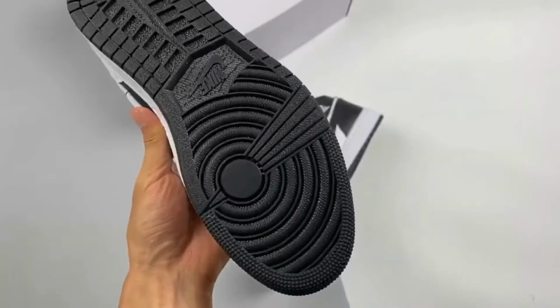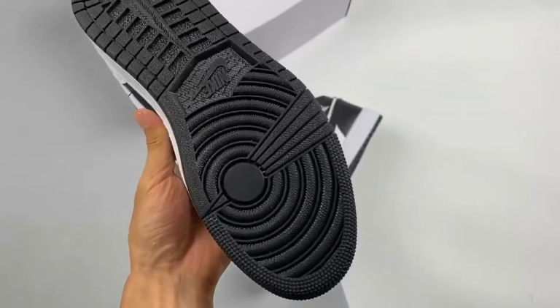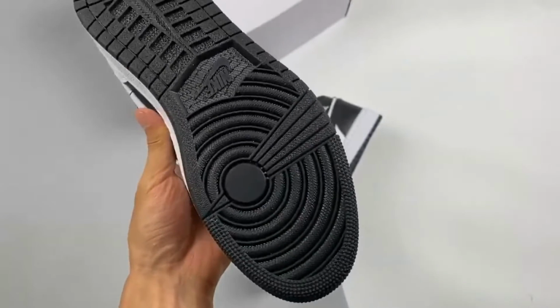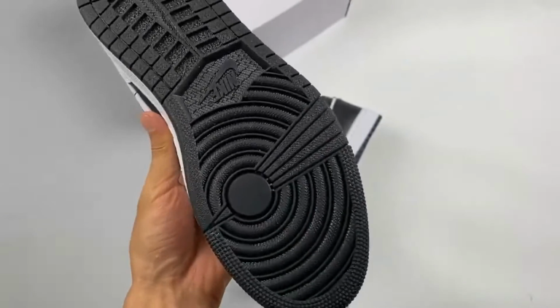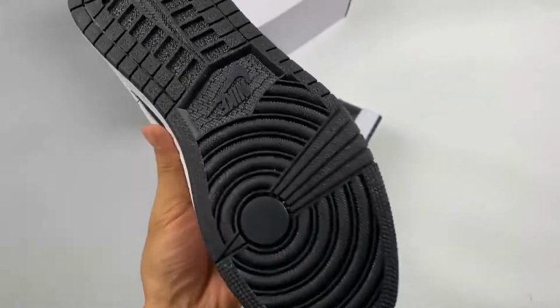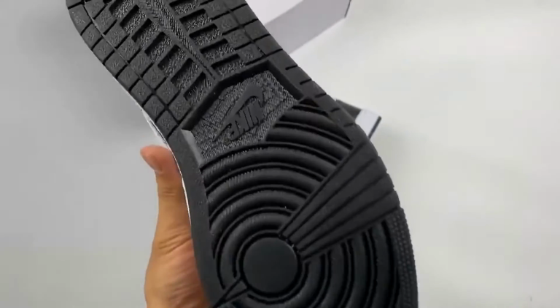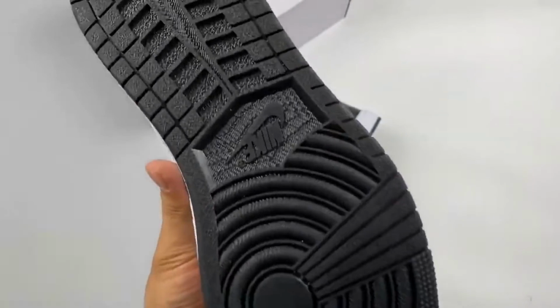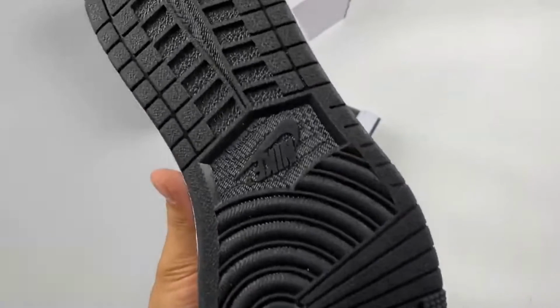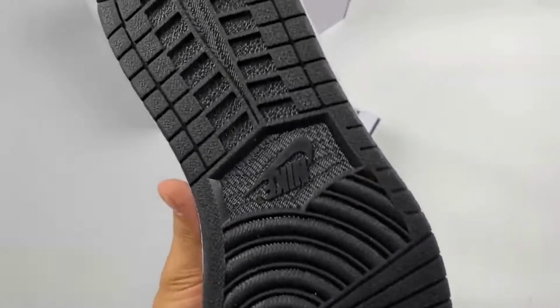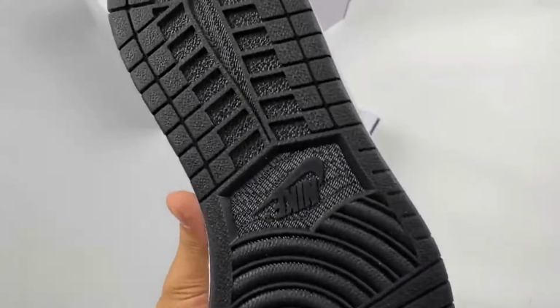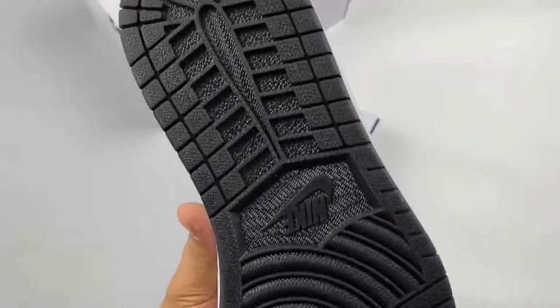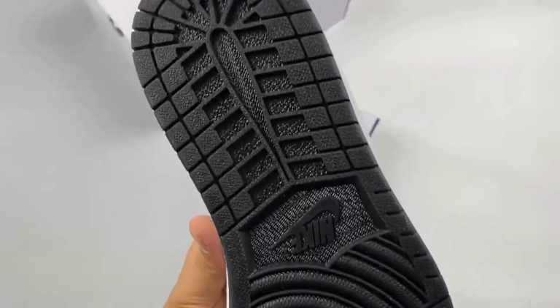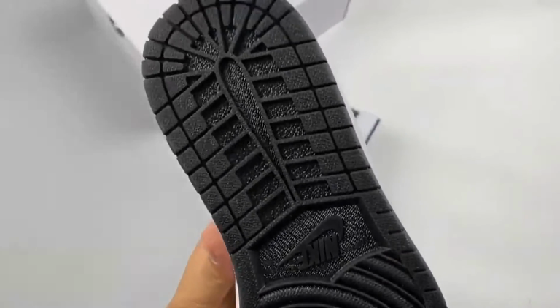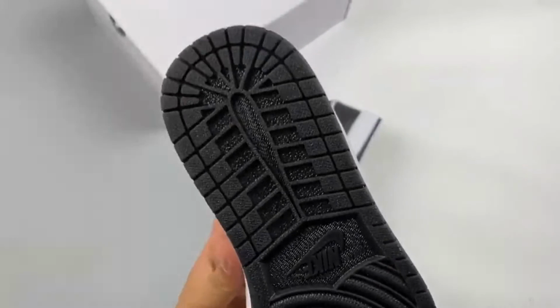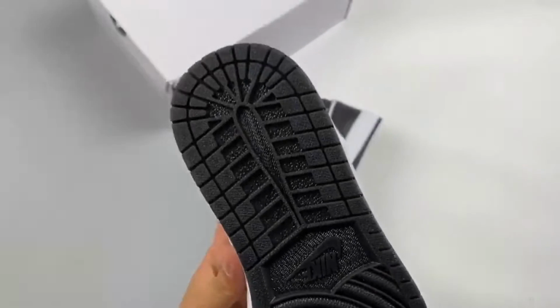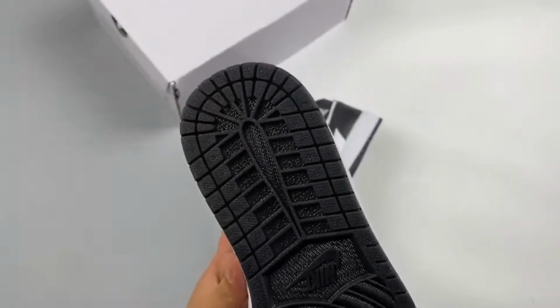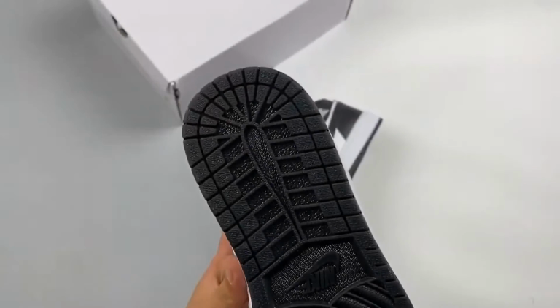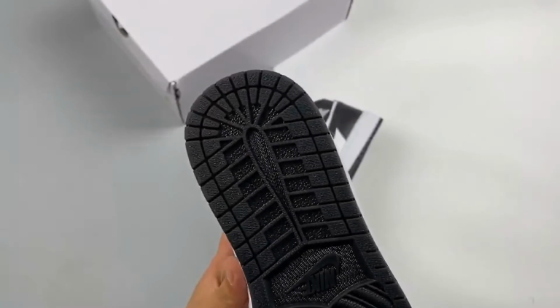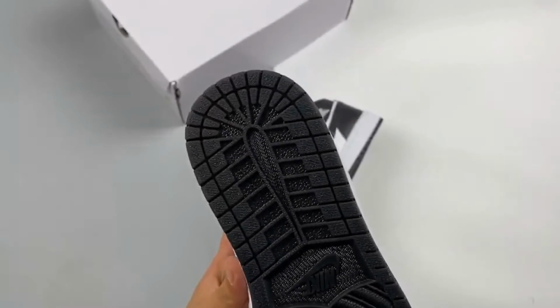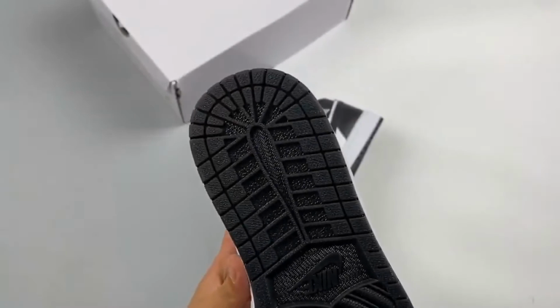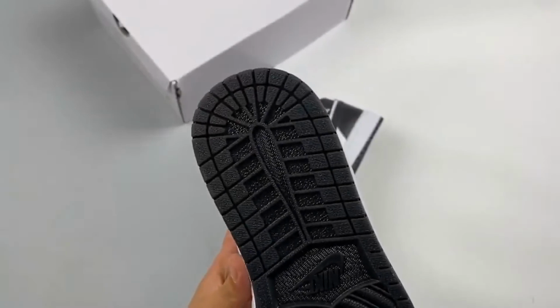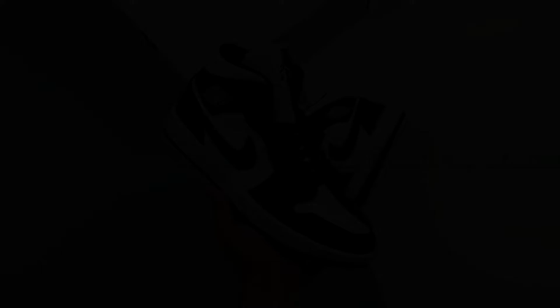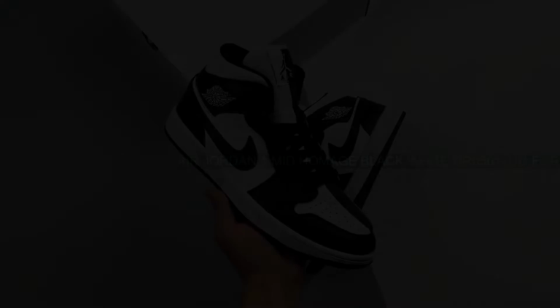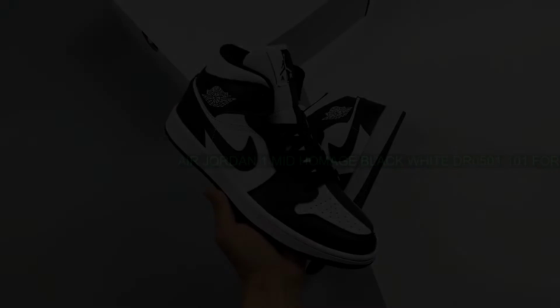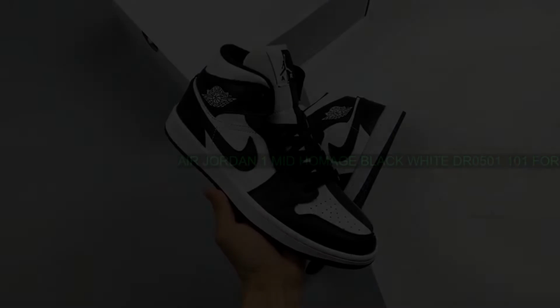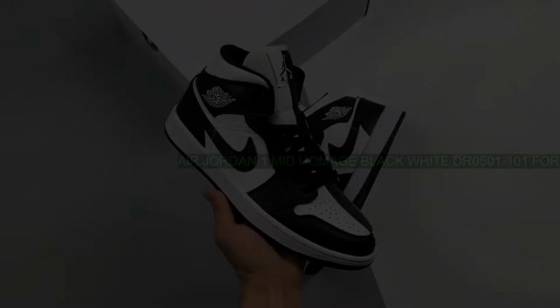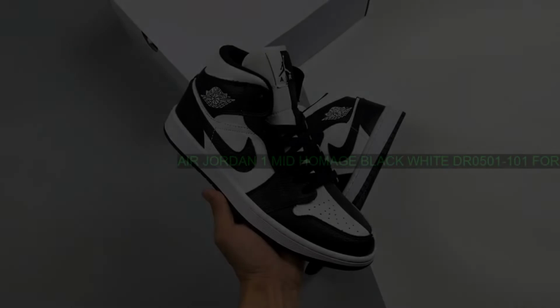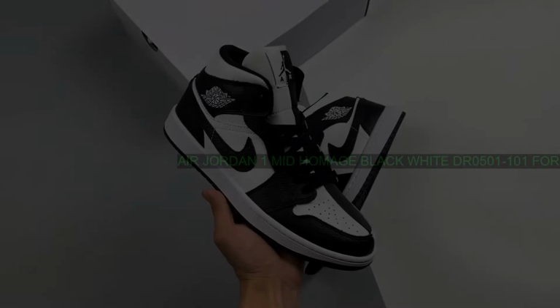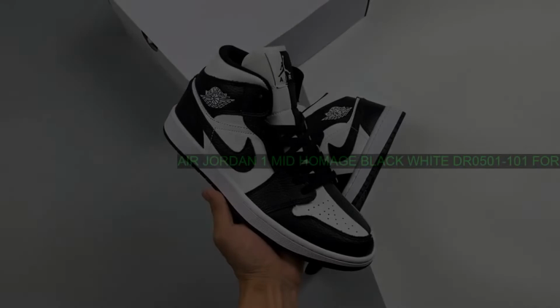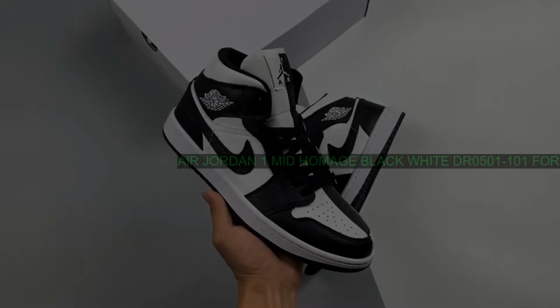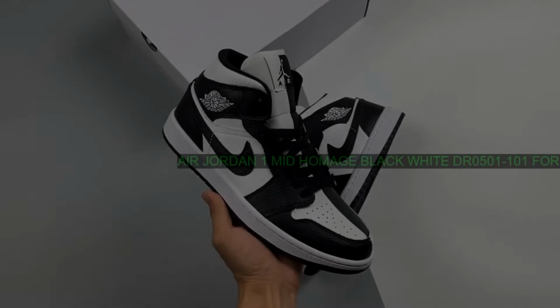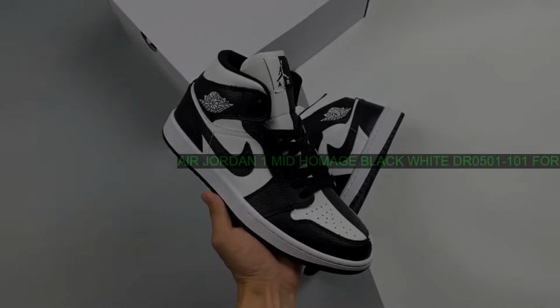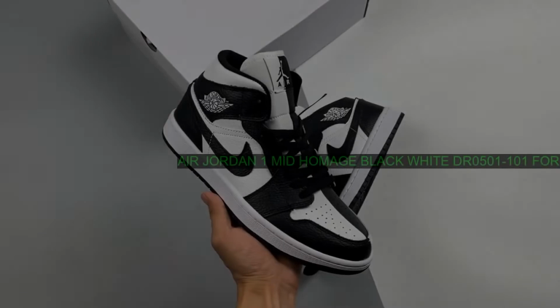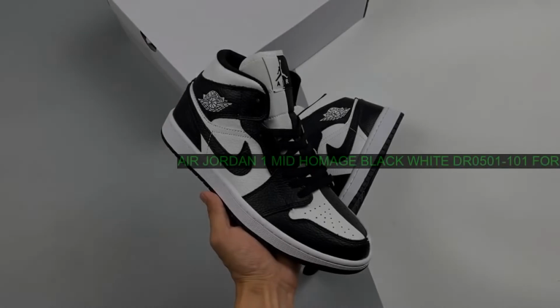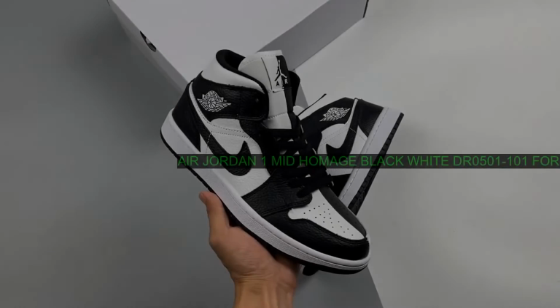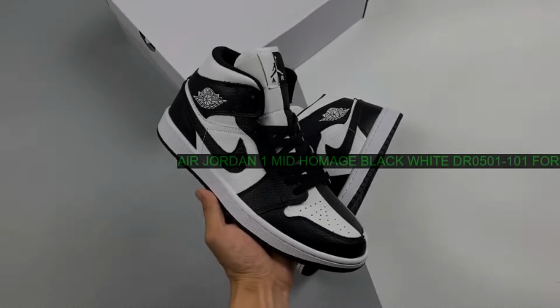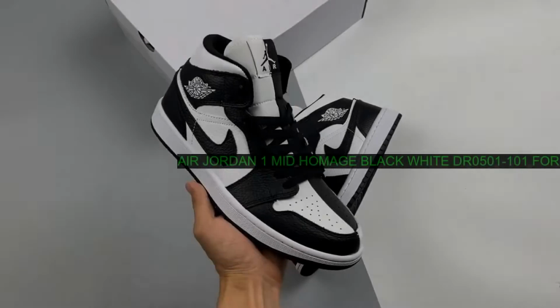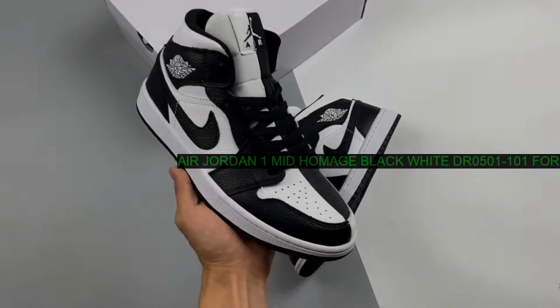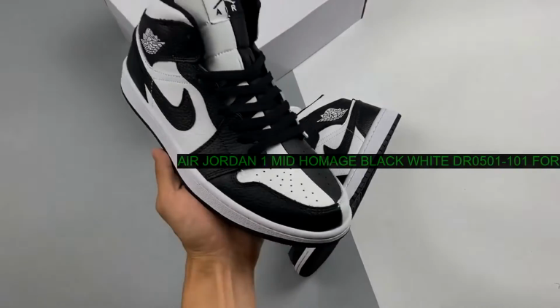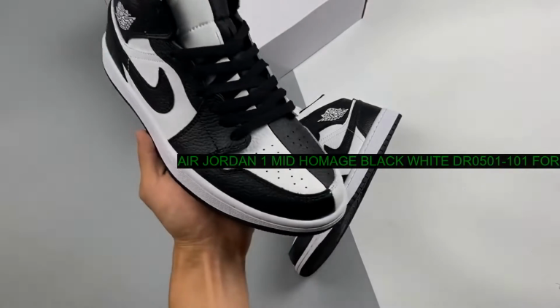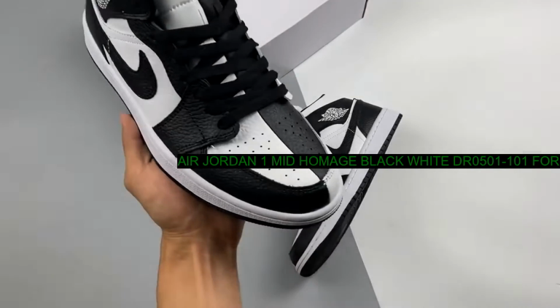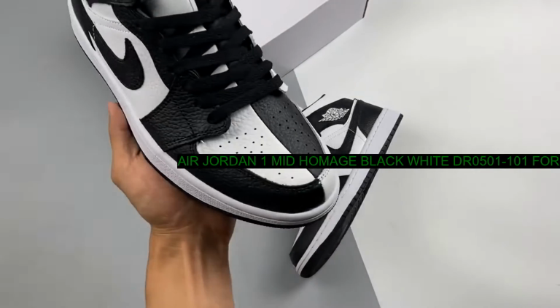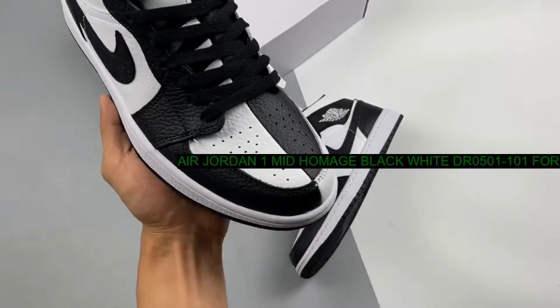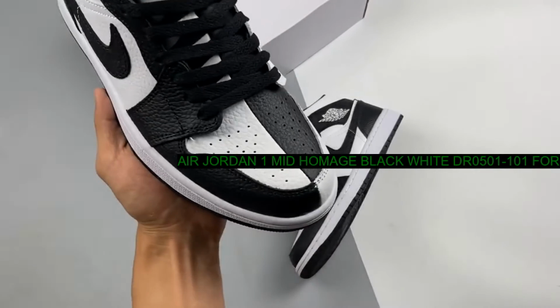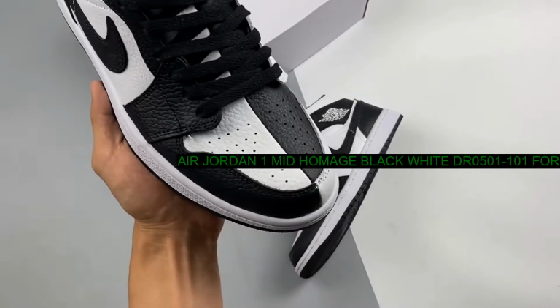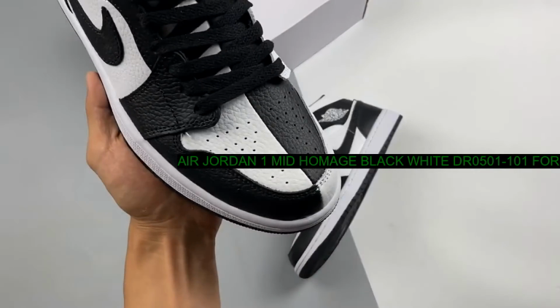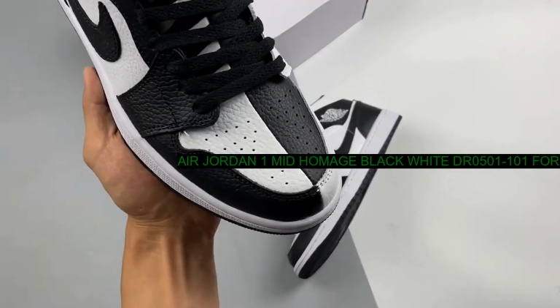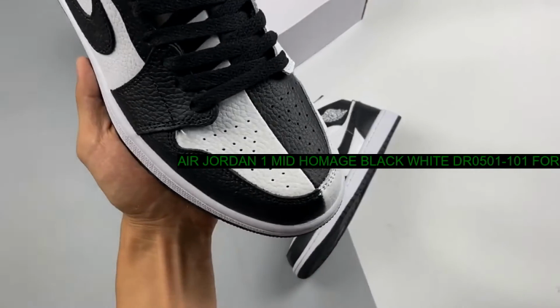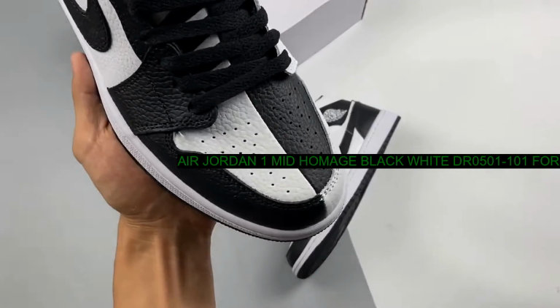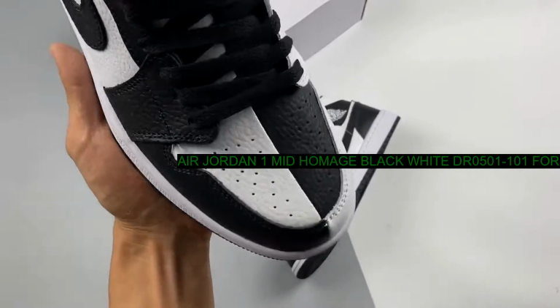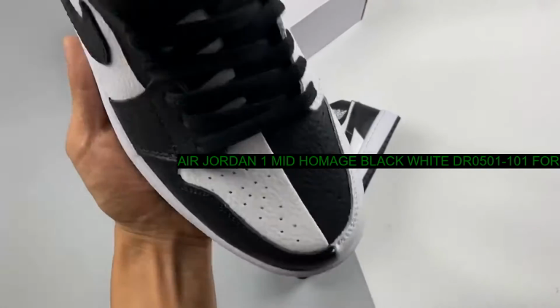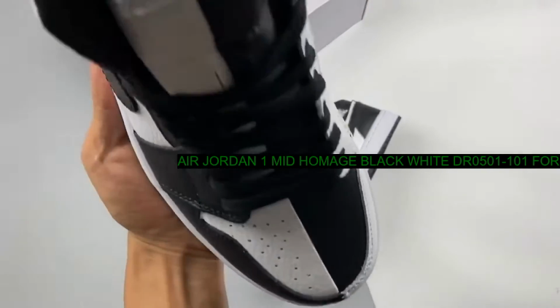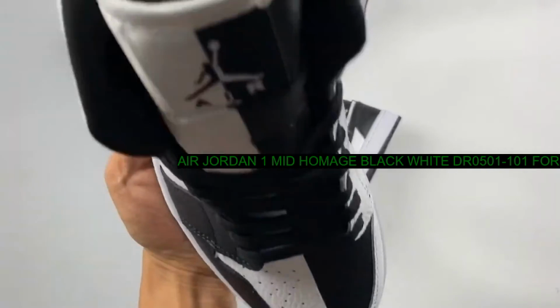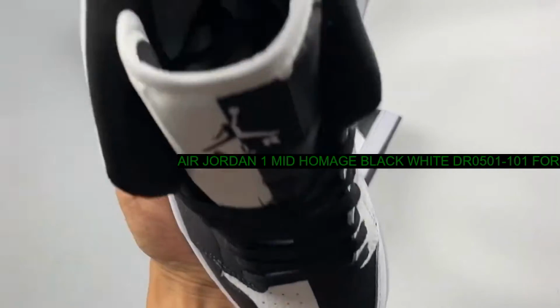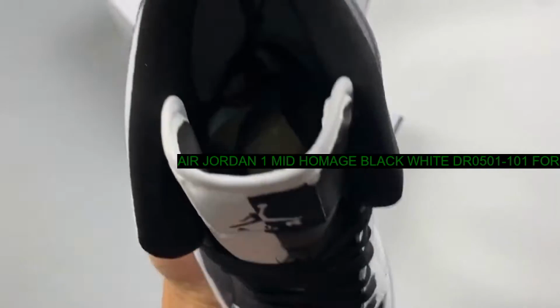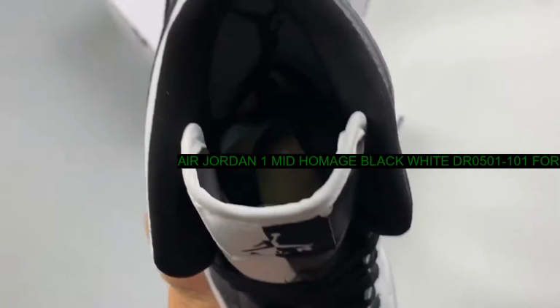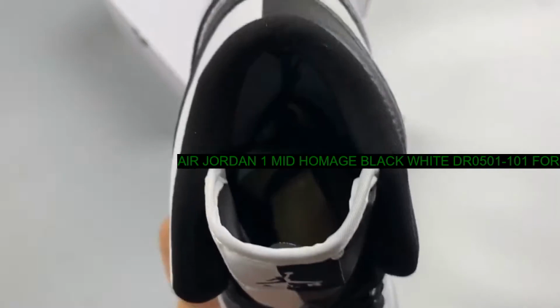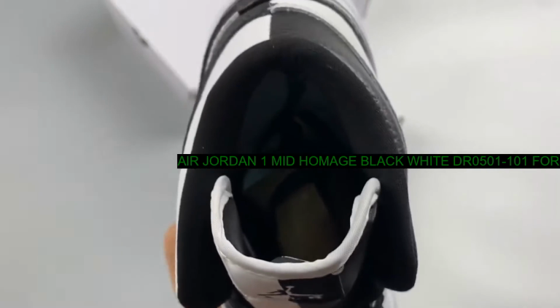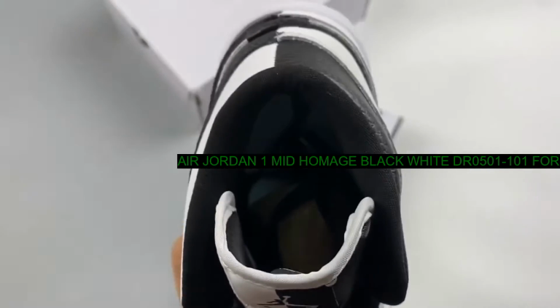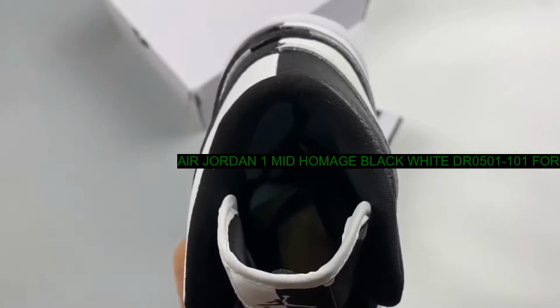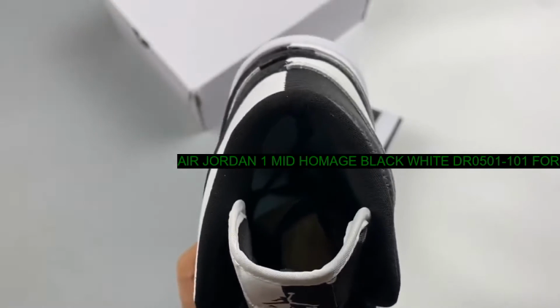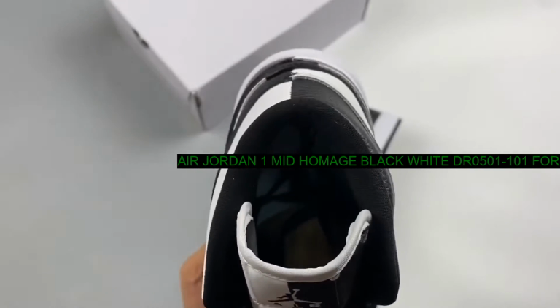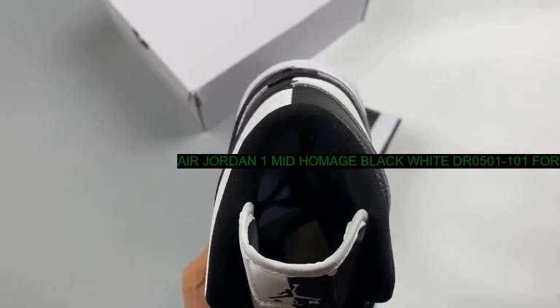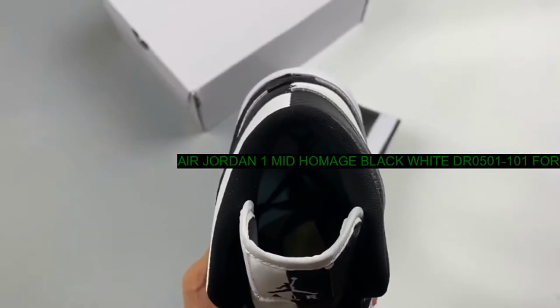Shop for the Air Jordan 1 Mid Homage Black-White on our Store Suppliers app.